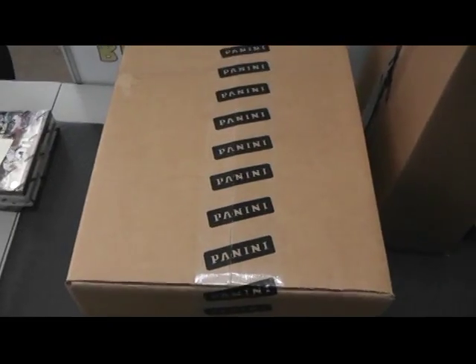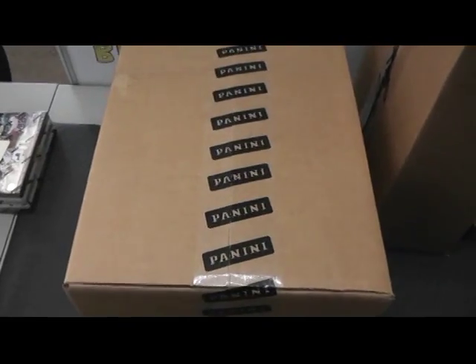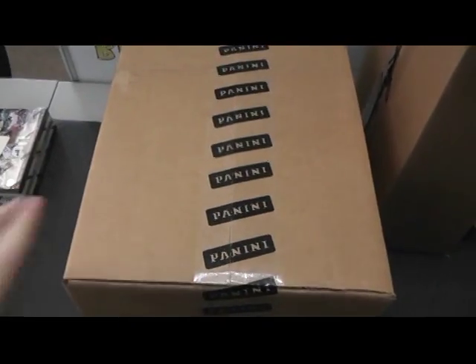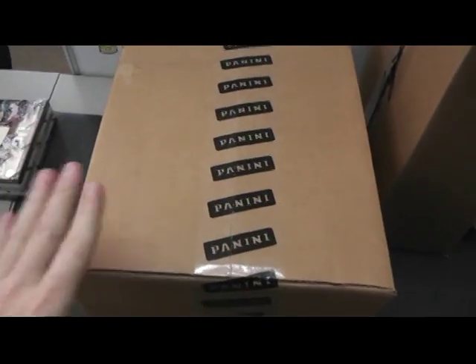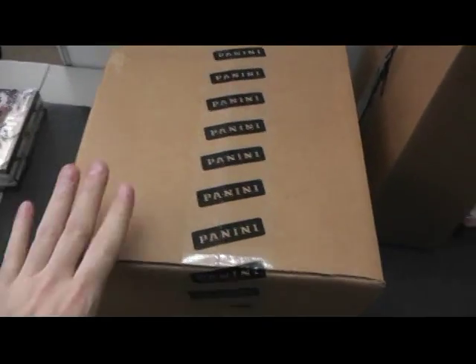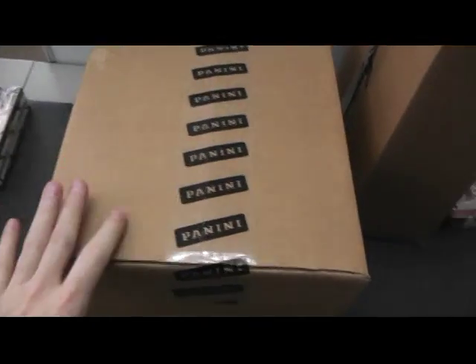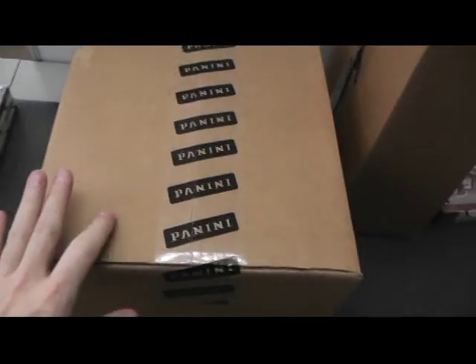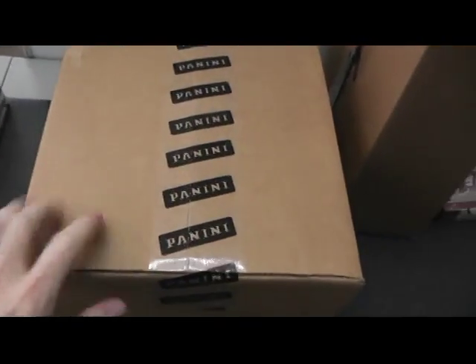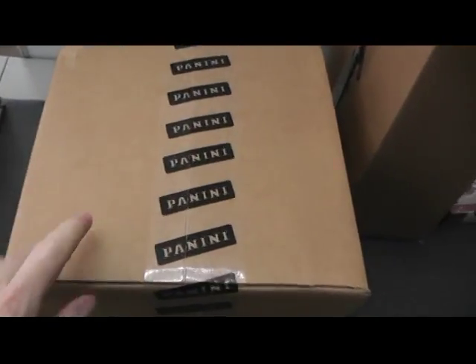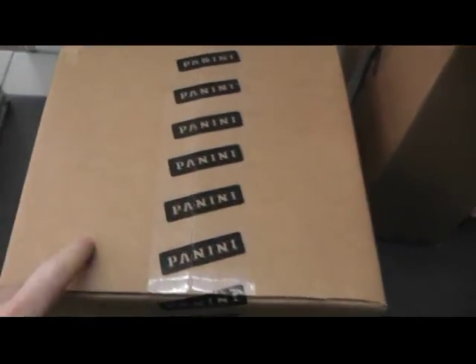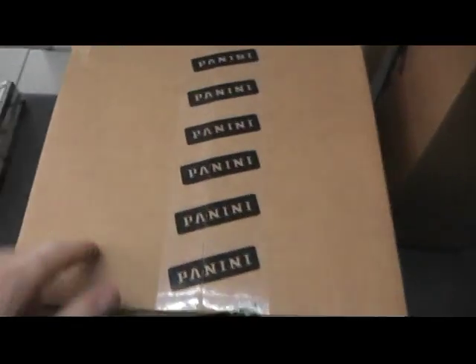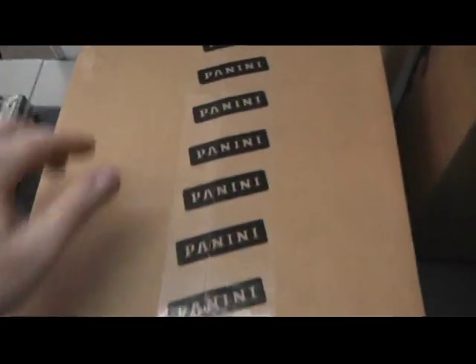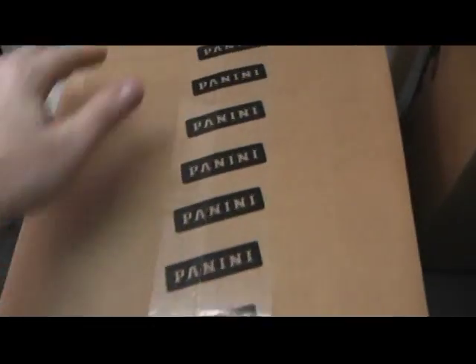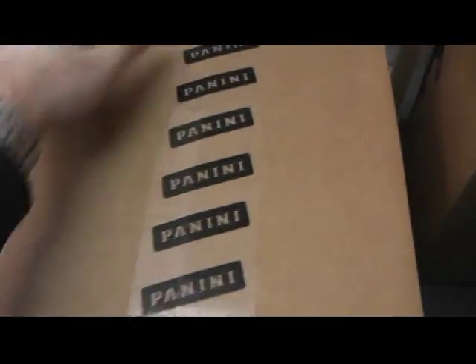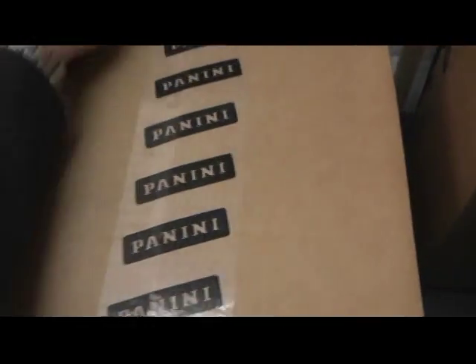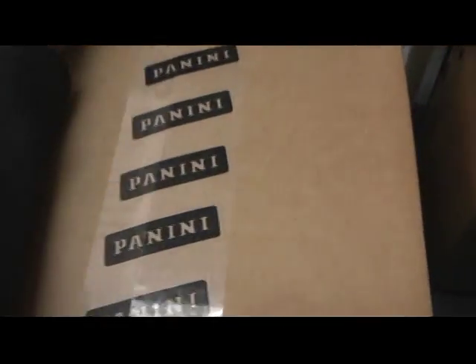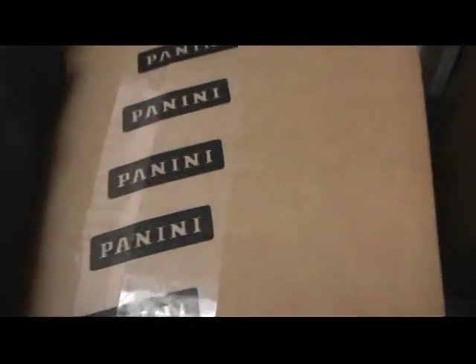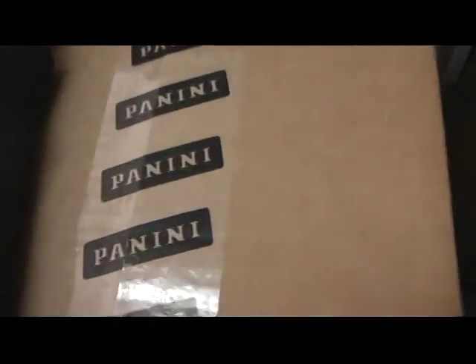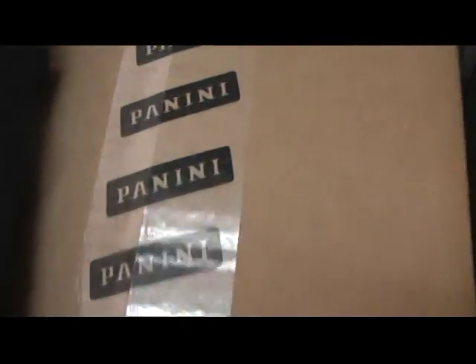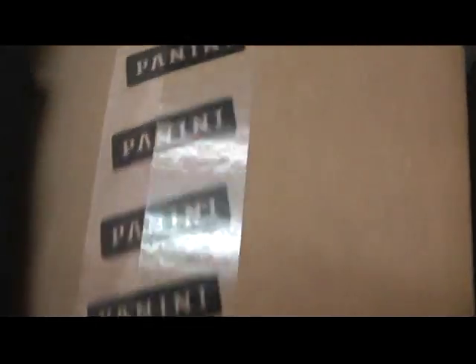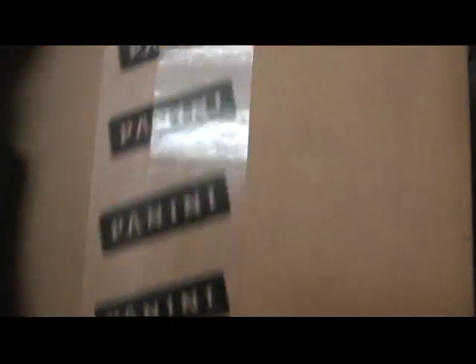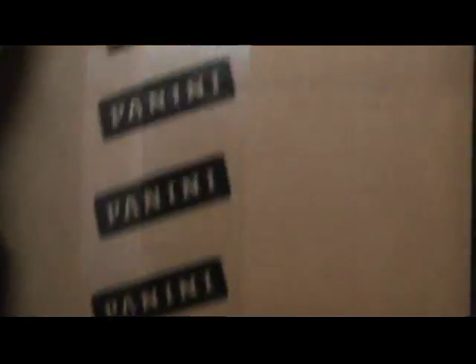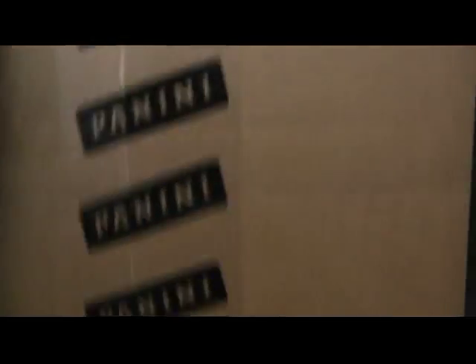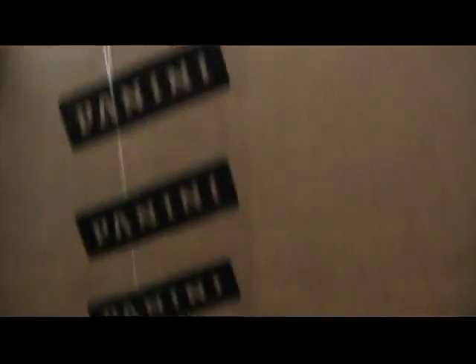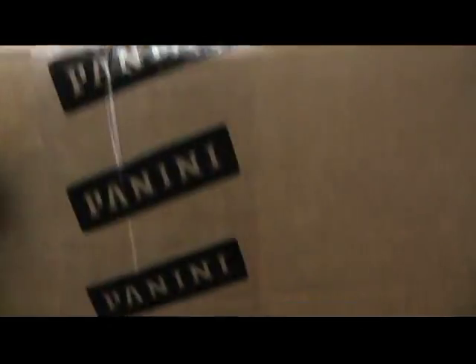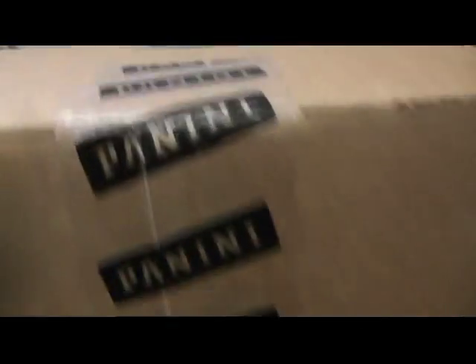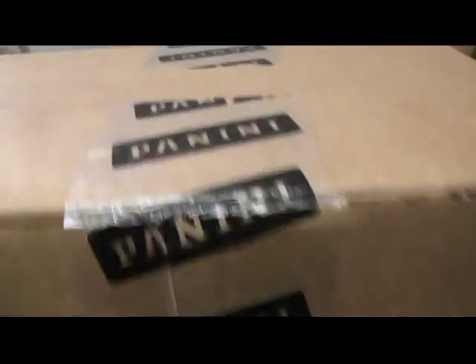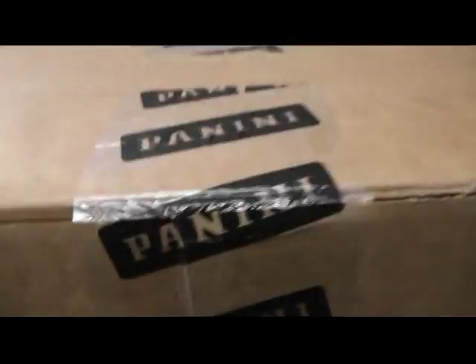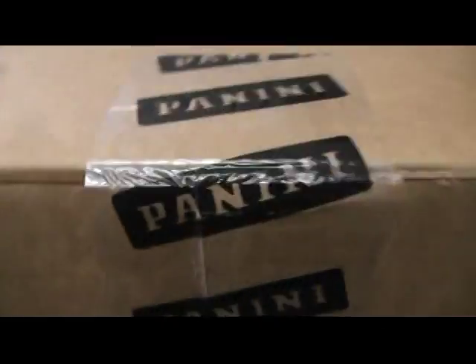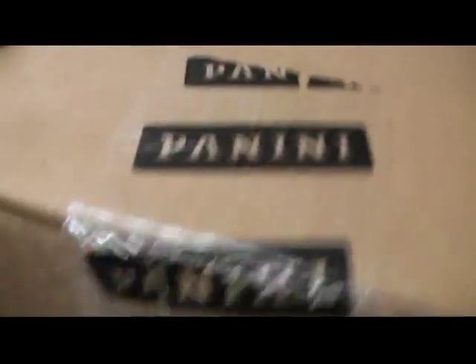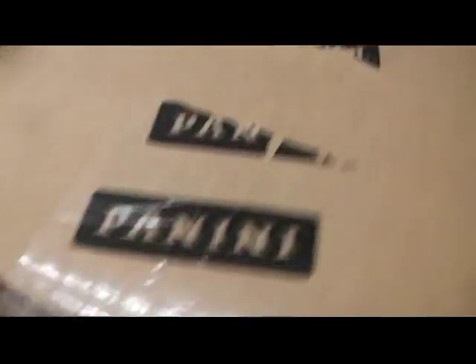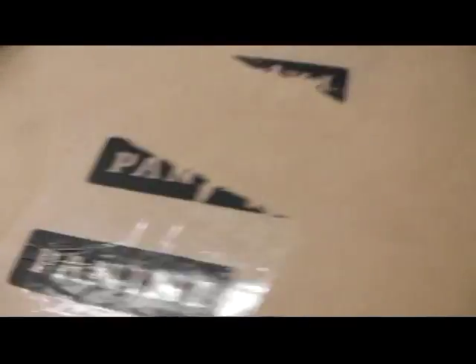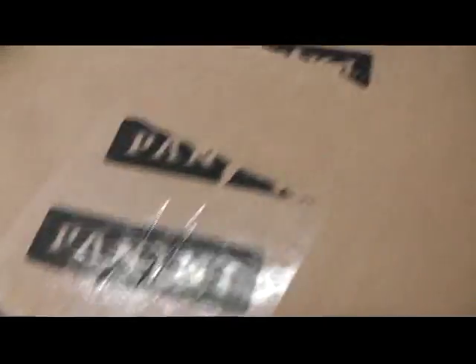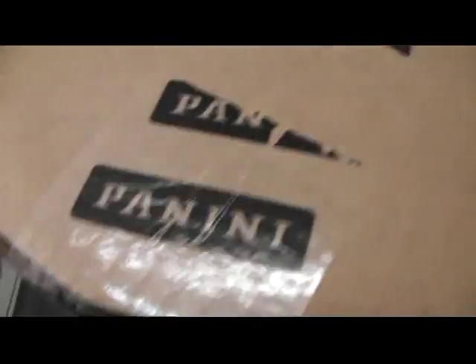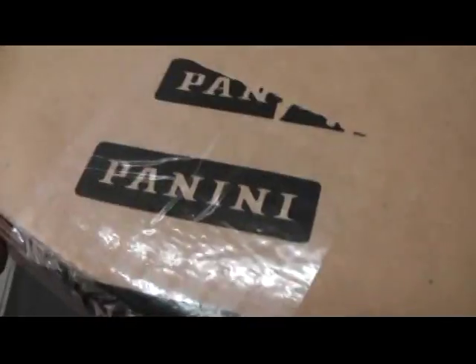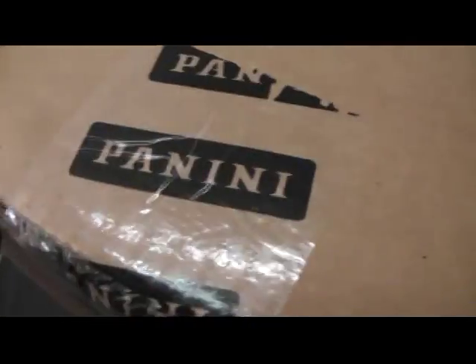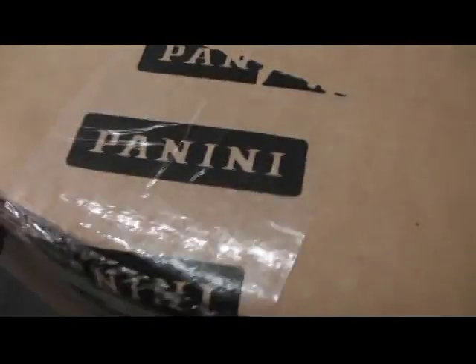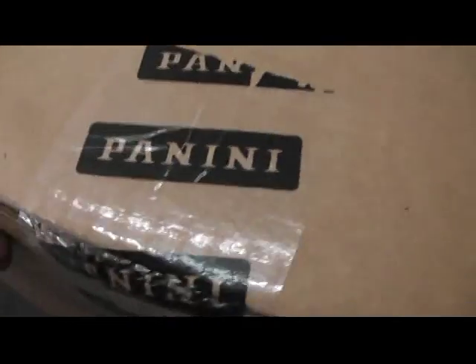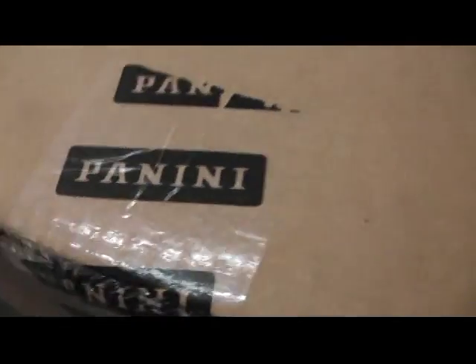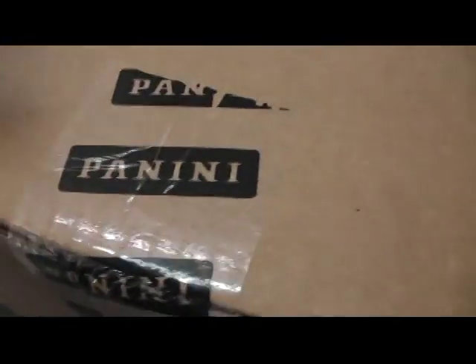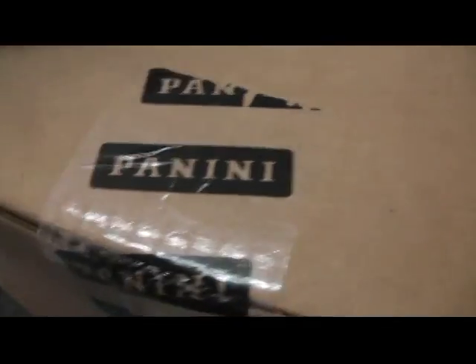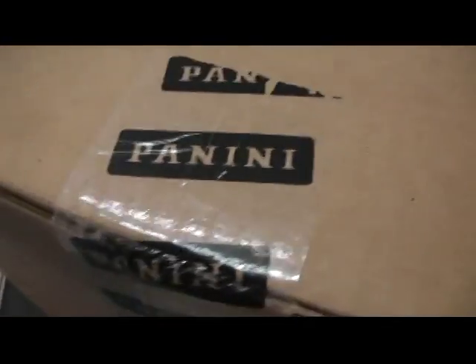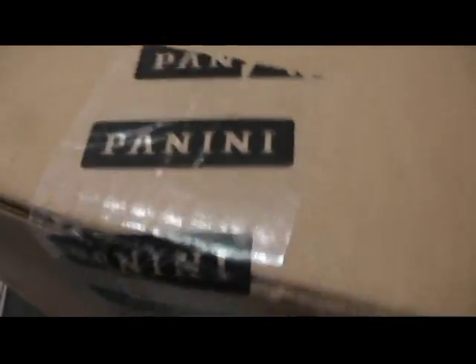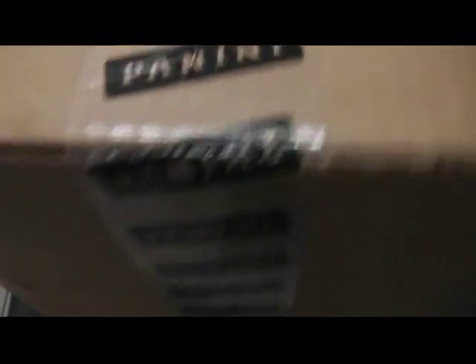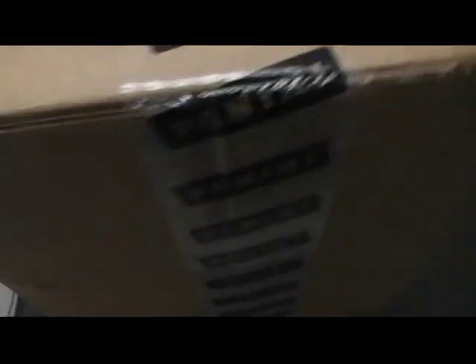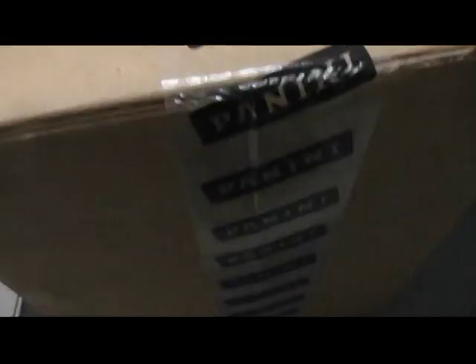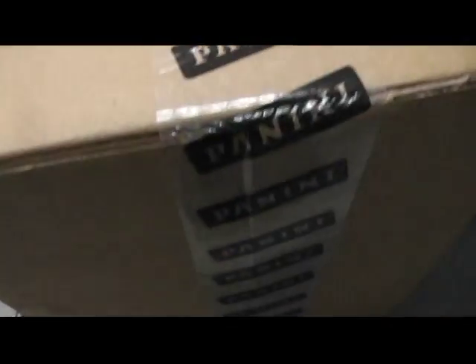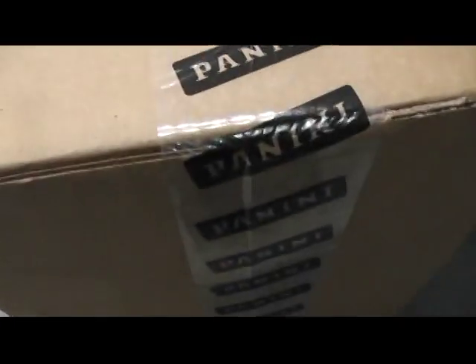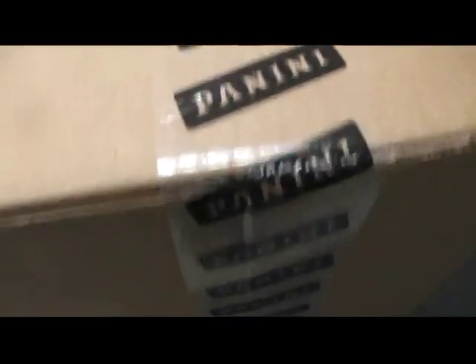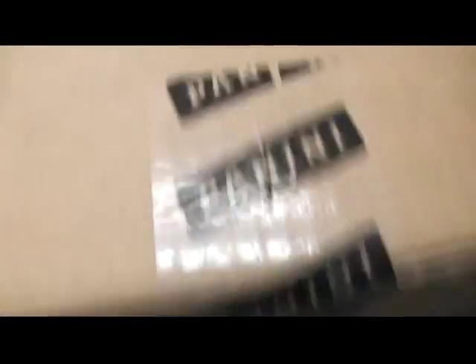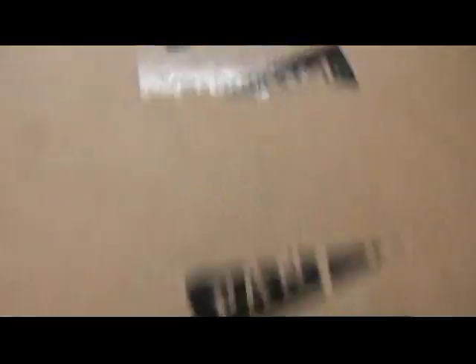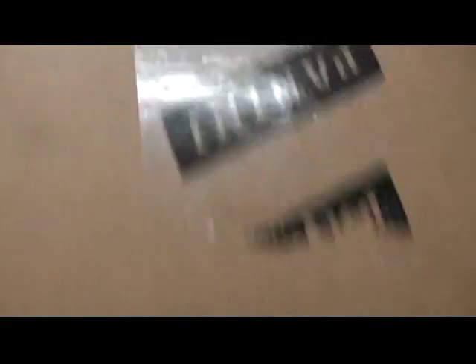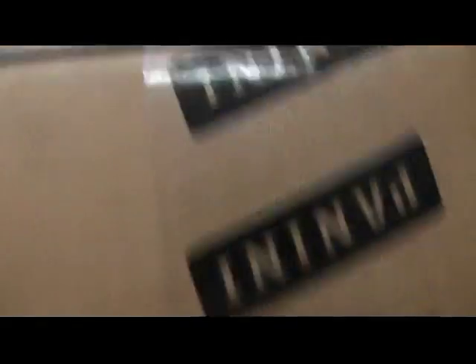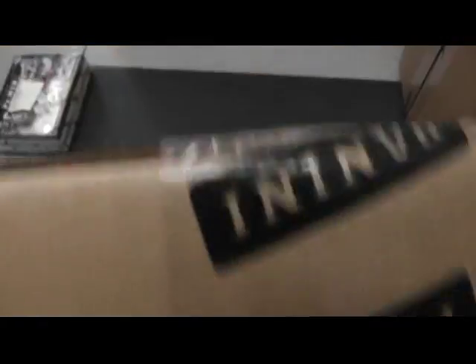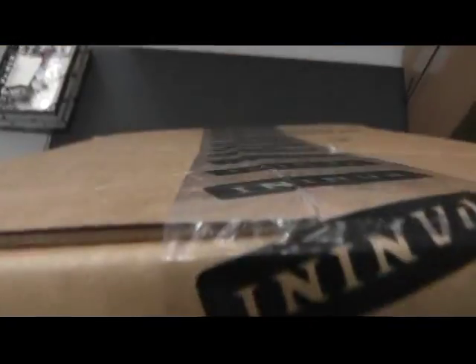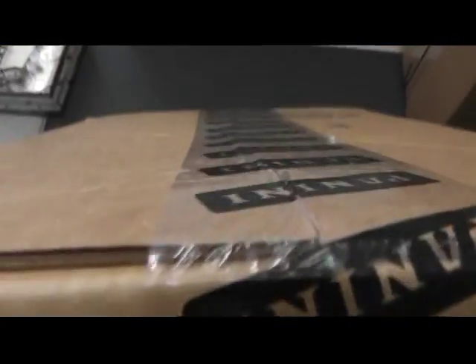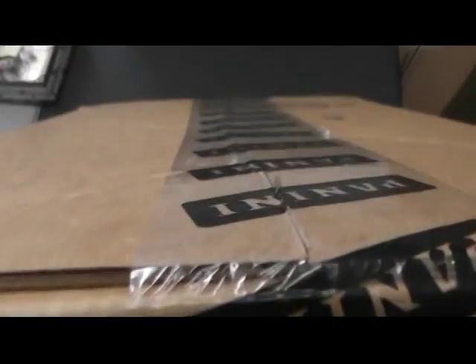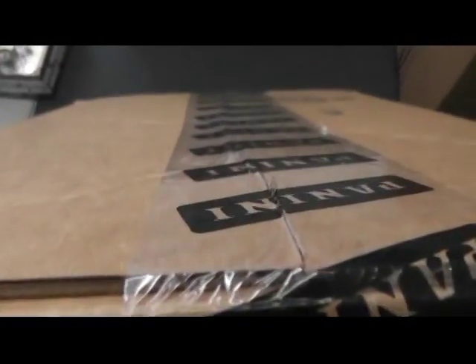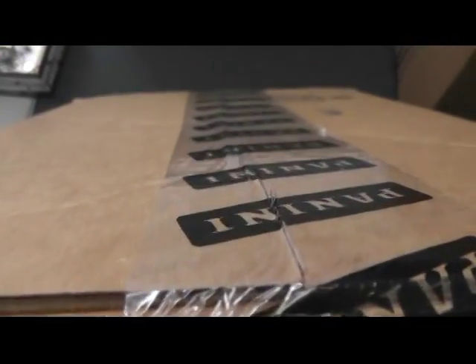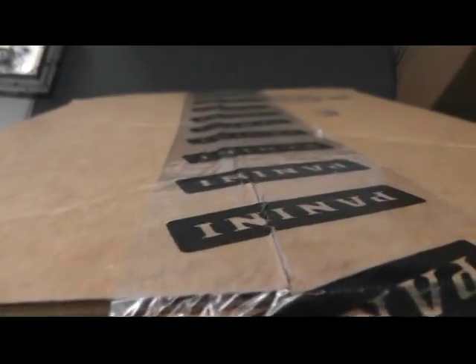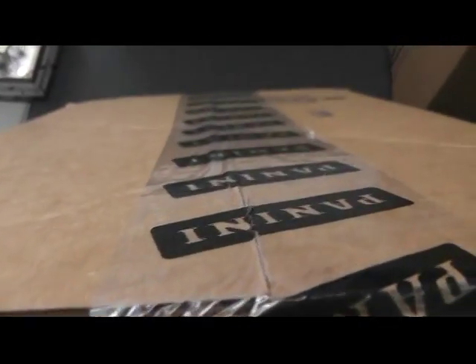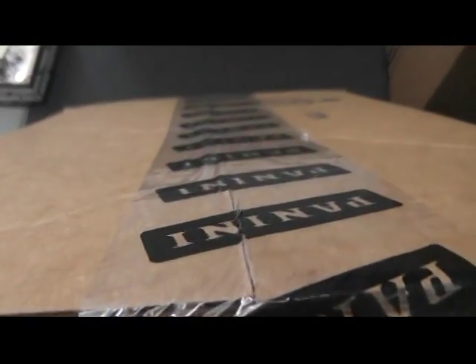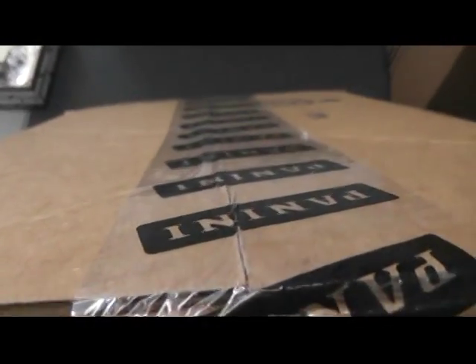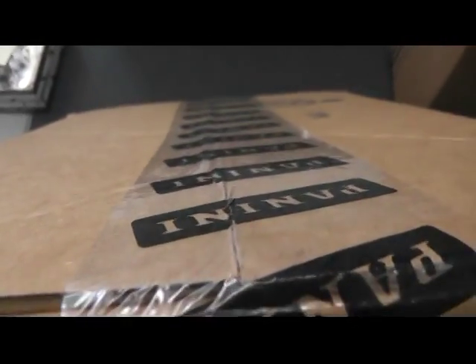Alright, moving this one ahead too. This came in — it's a 2012 Playbook, and I have to ship two.